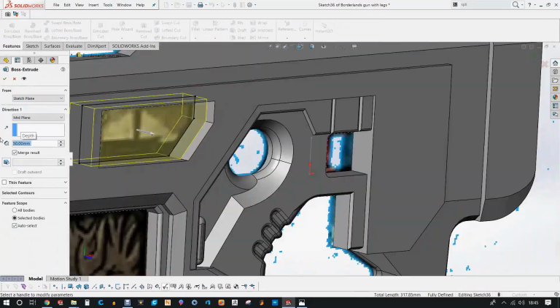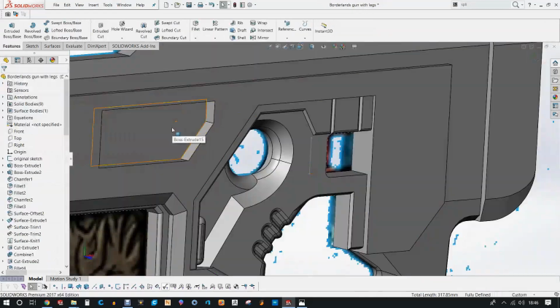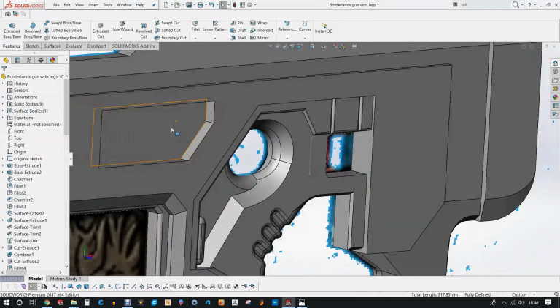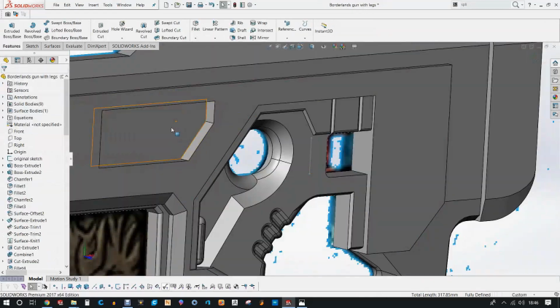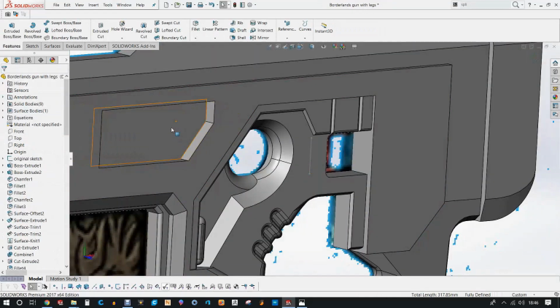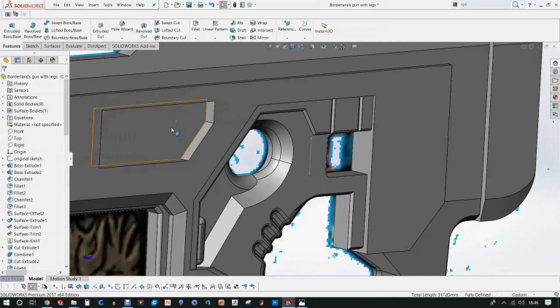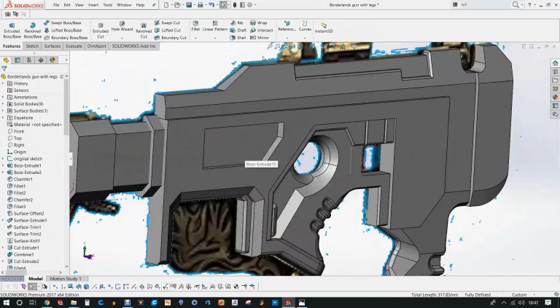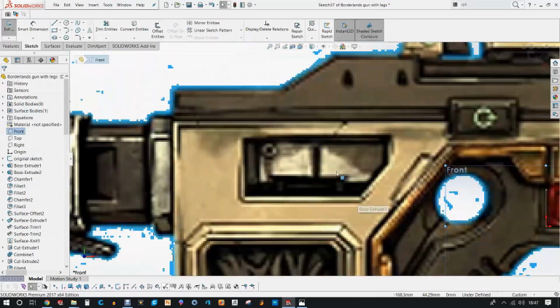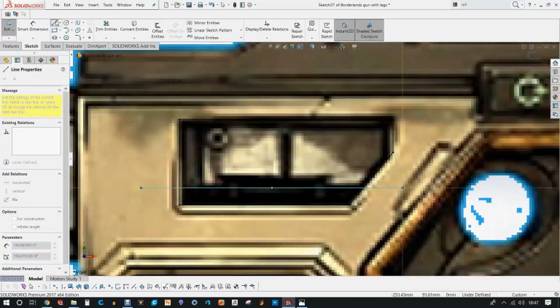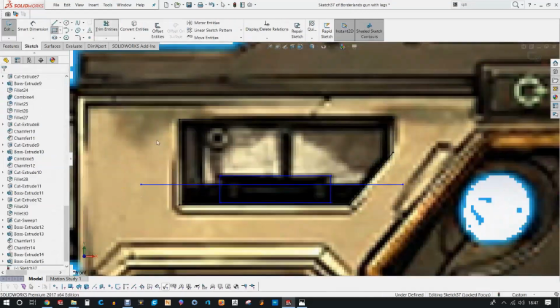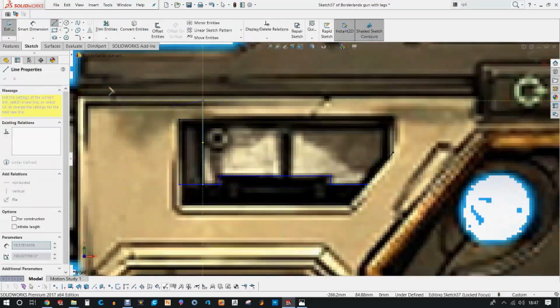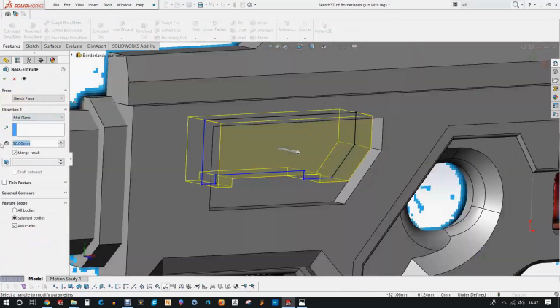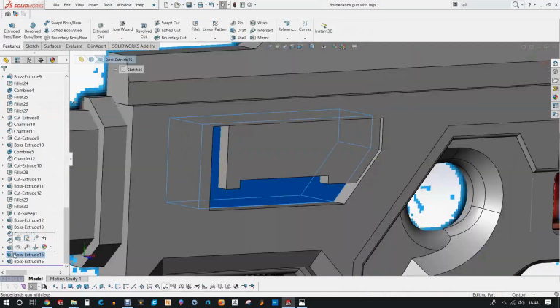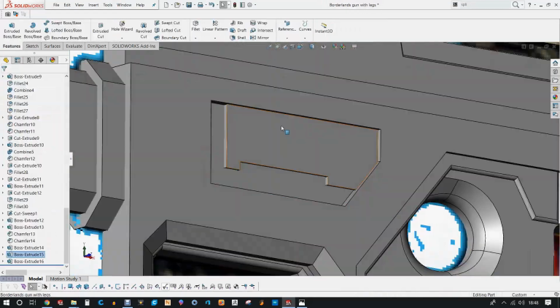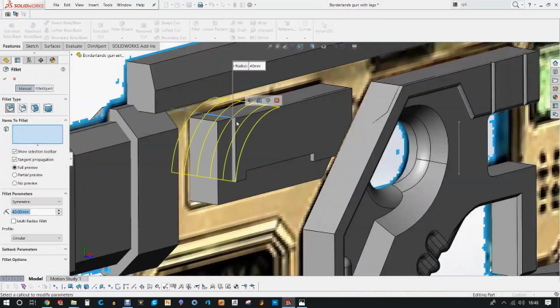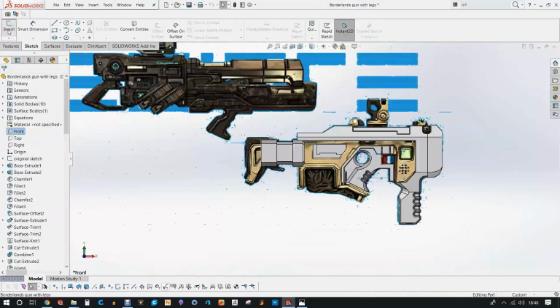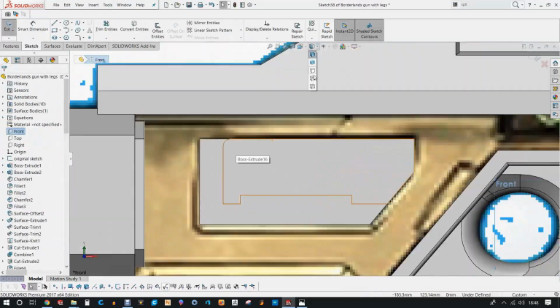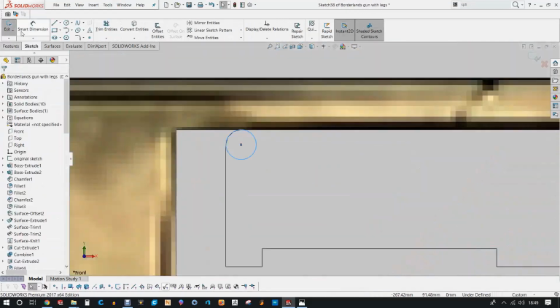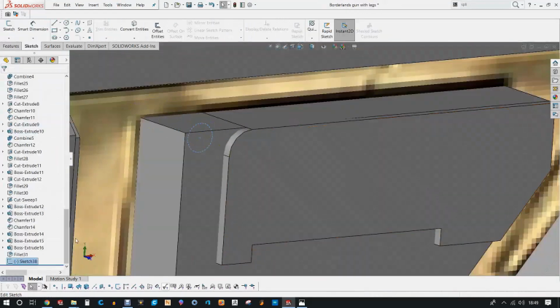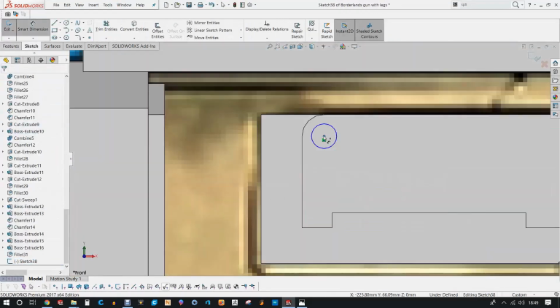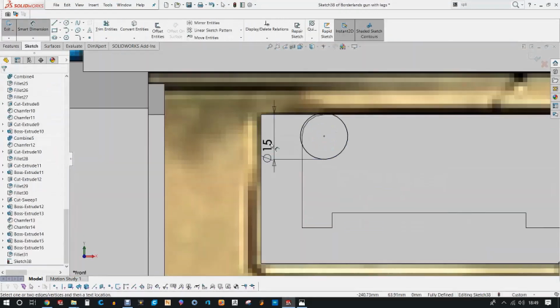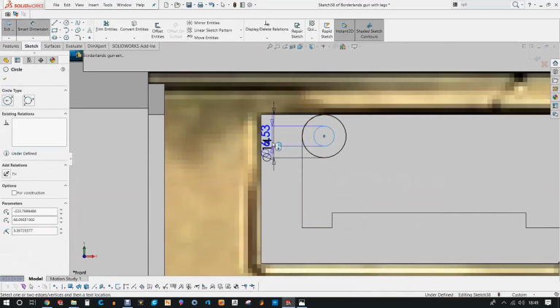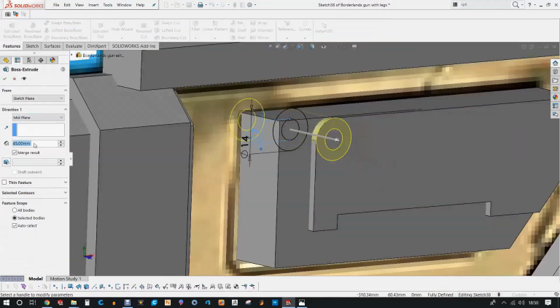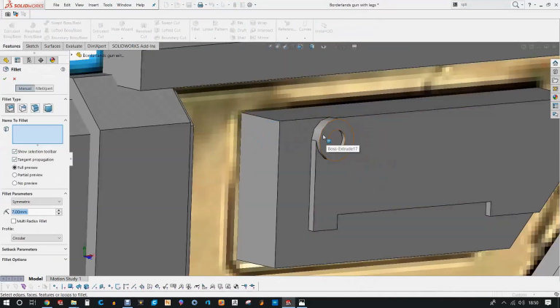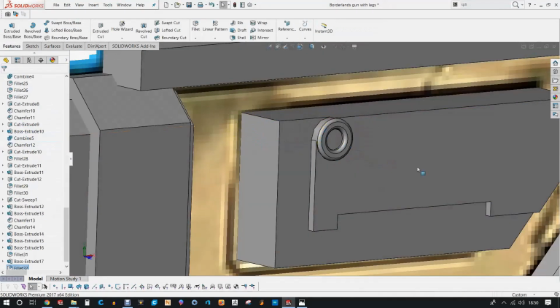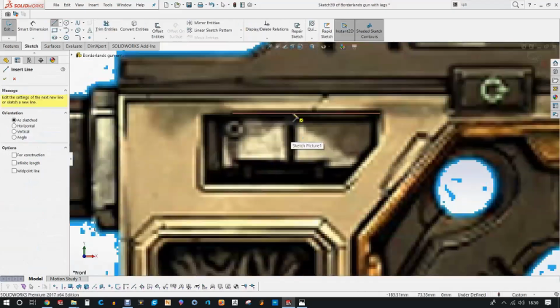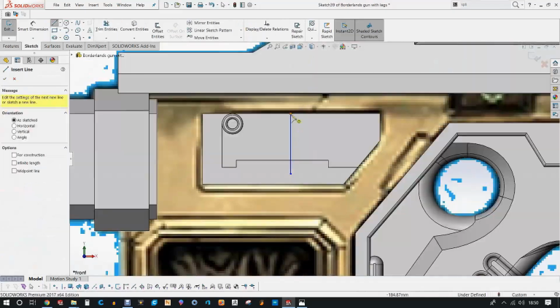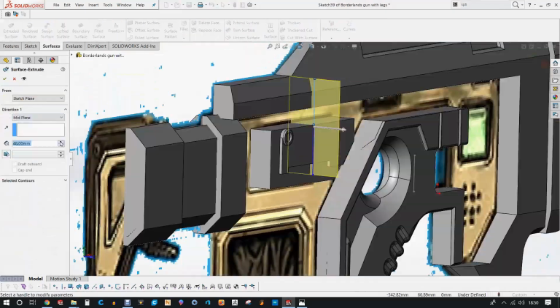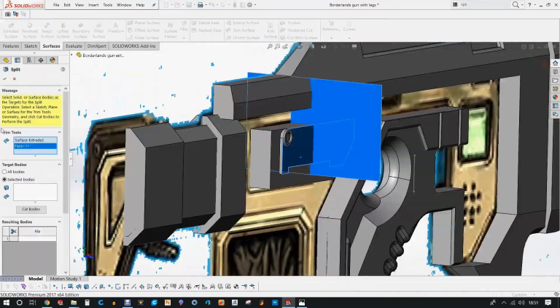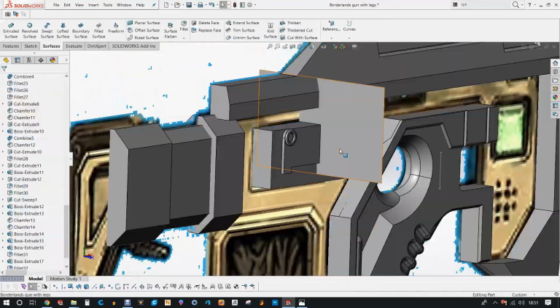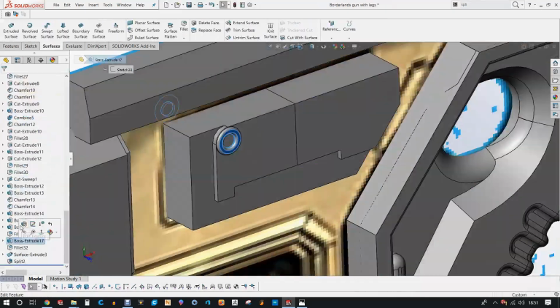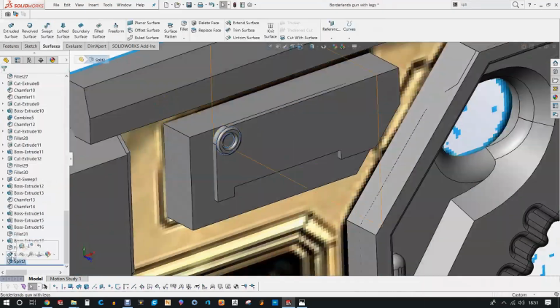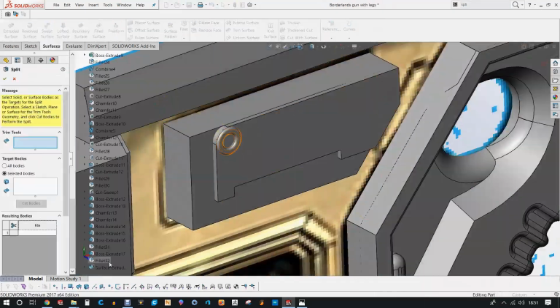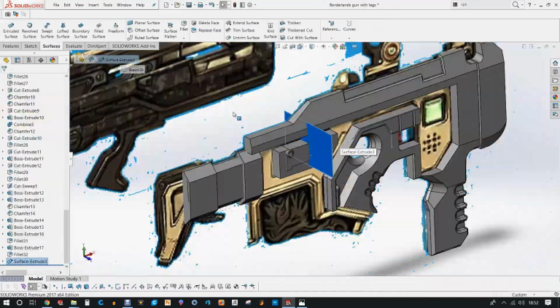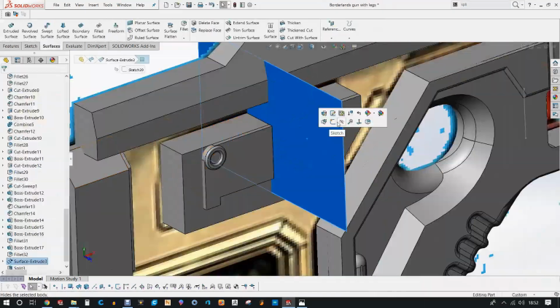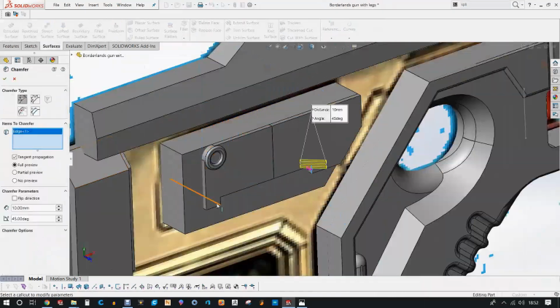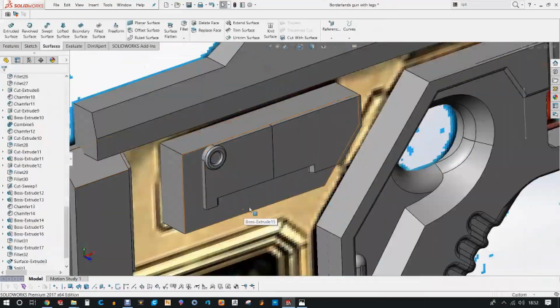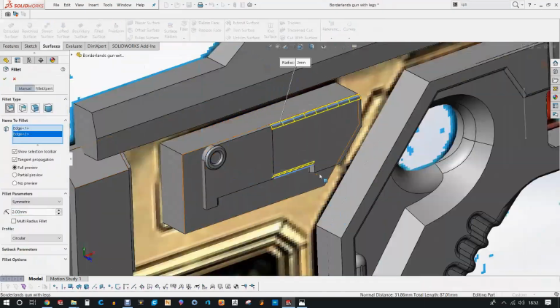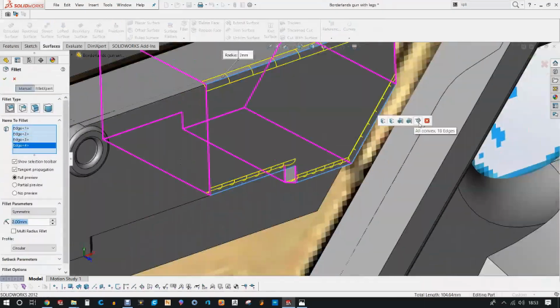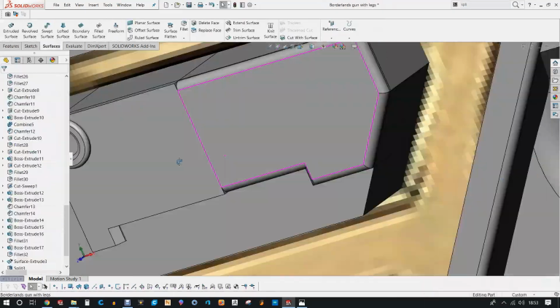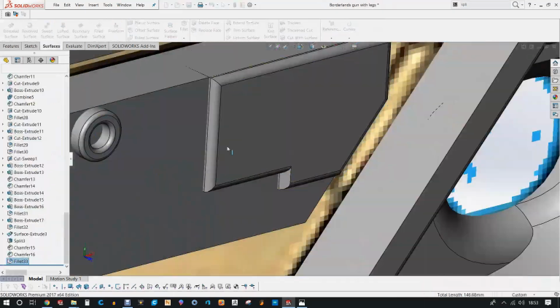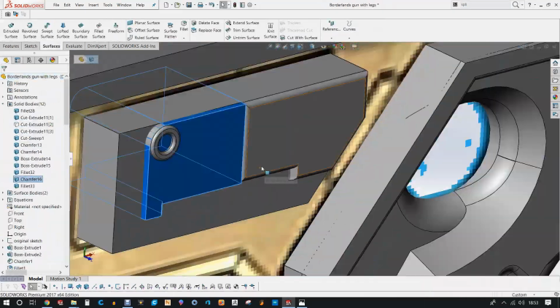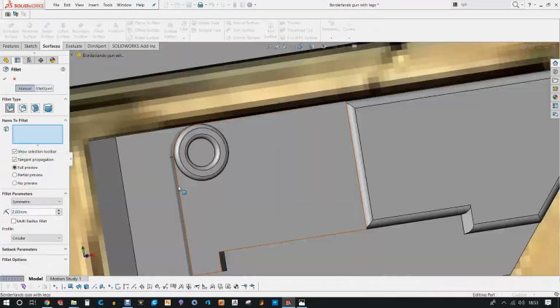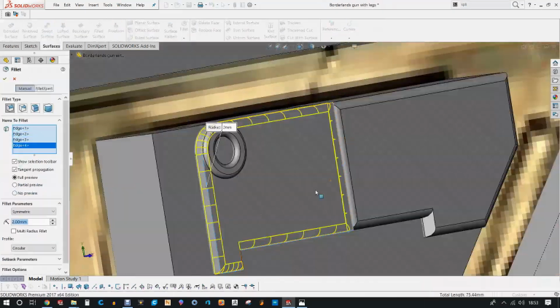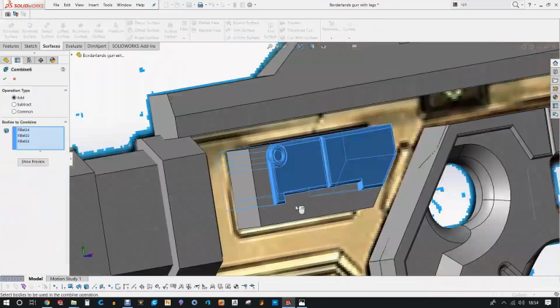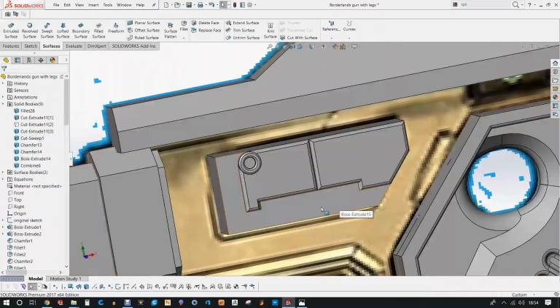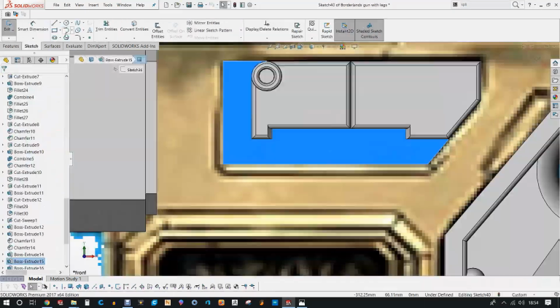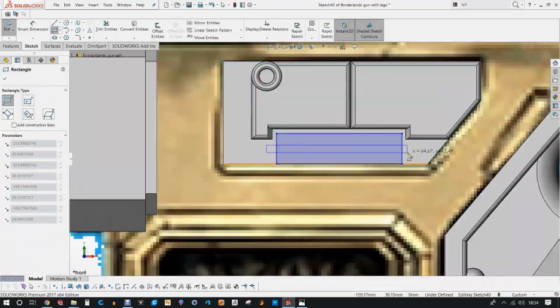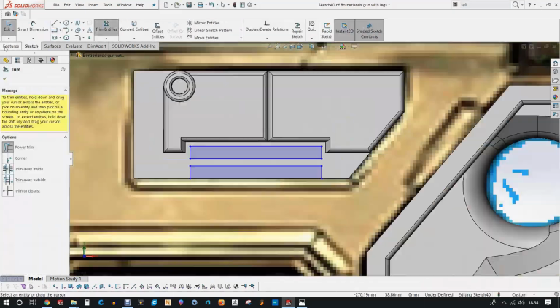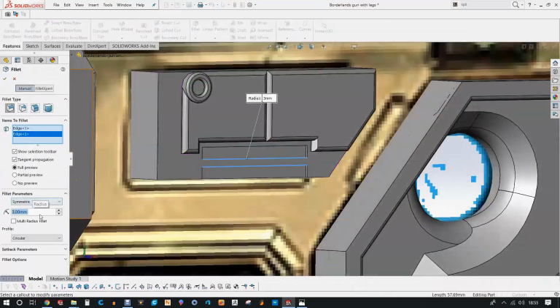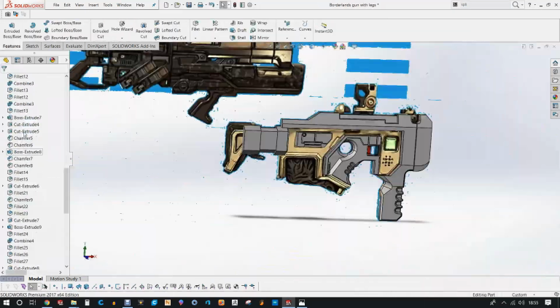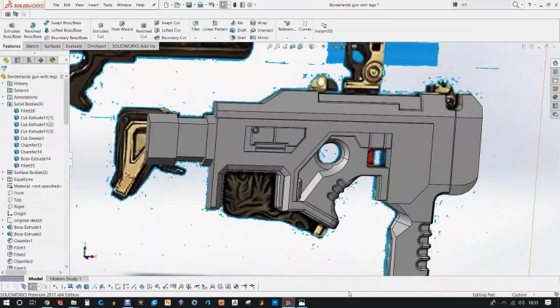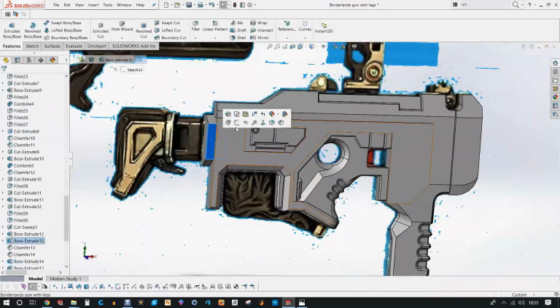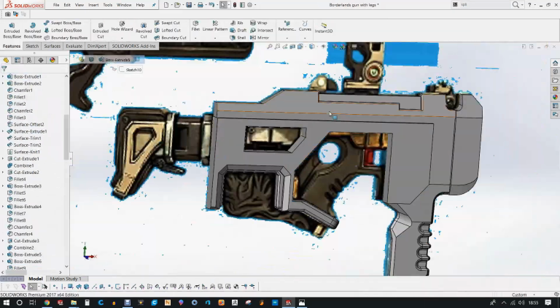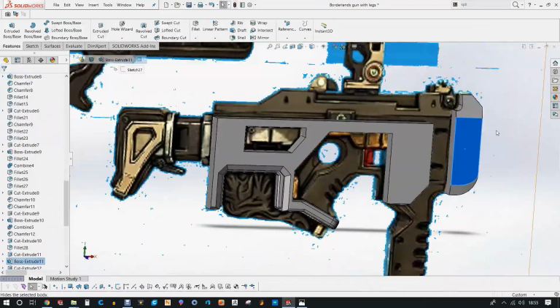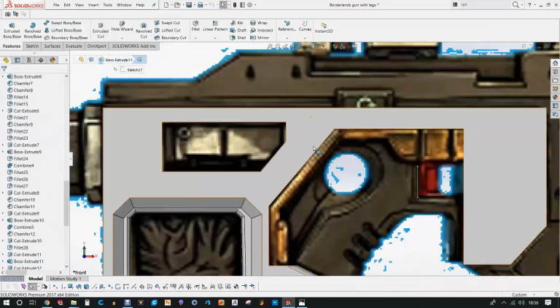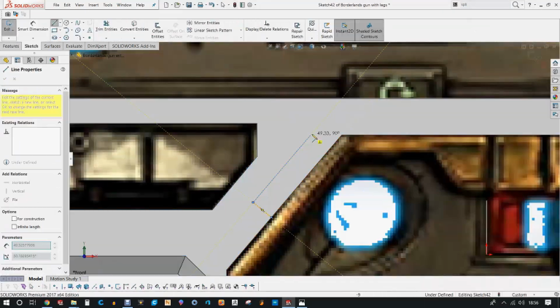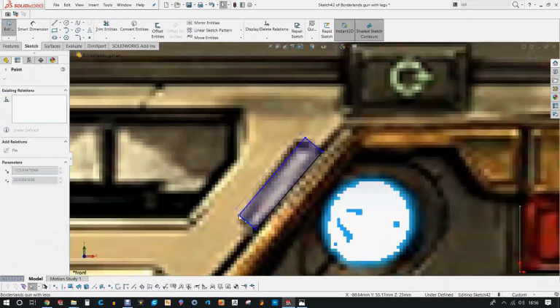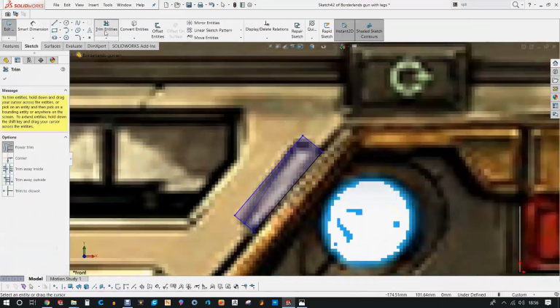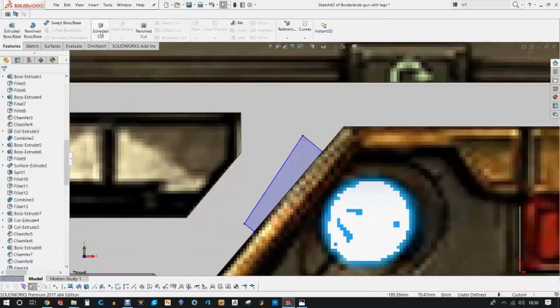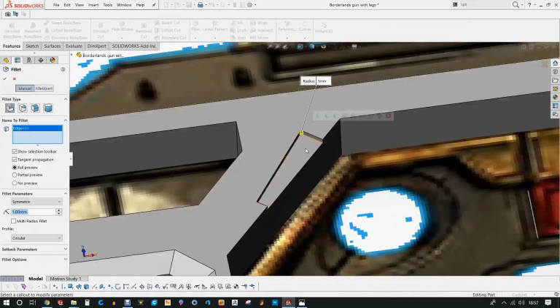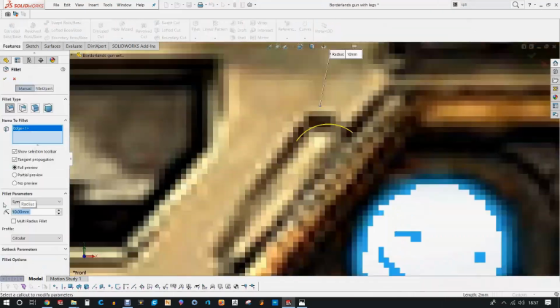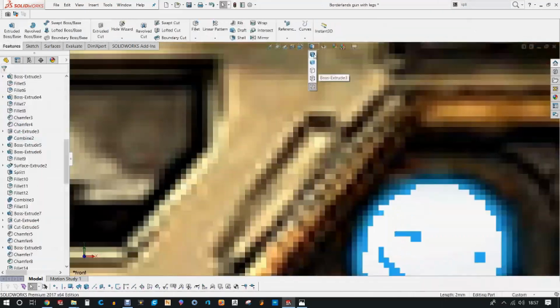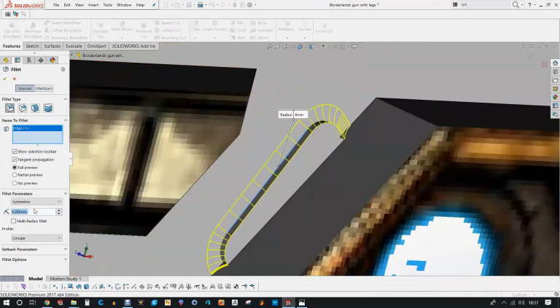As I'm busy designing, I'm taking into consideration certain parts I want to keep separate, just to help with the printing process.